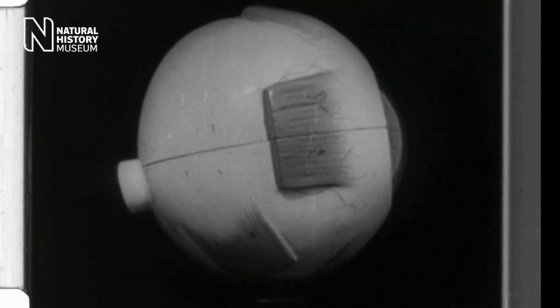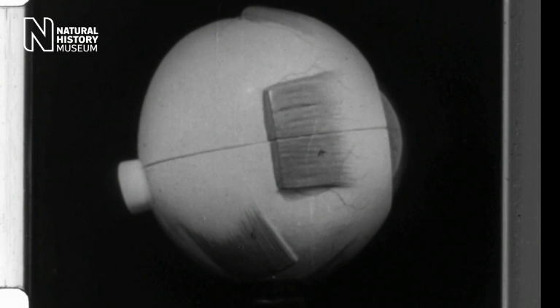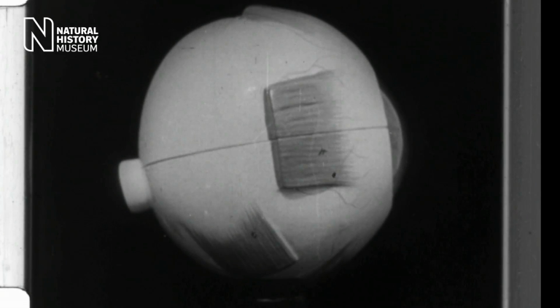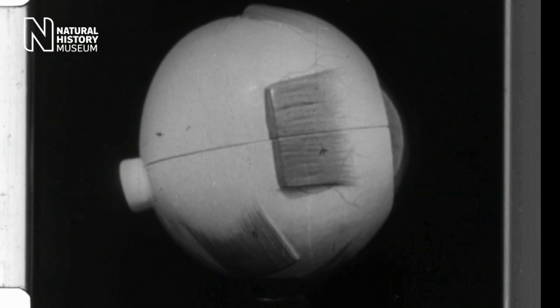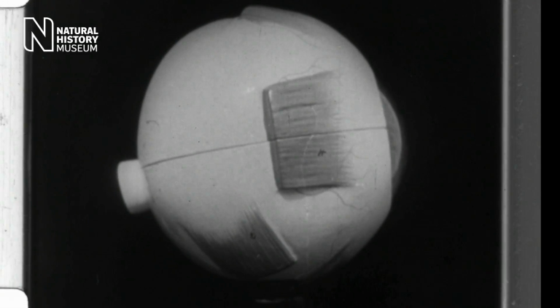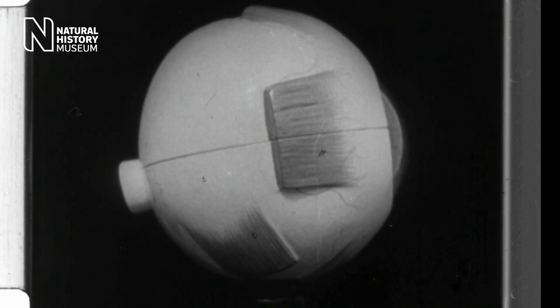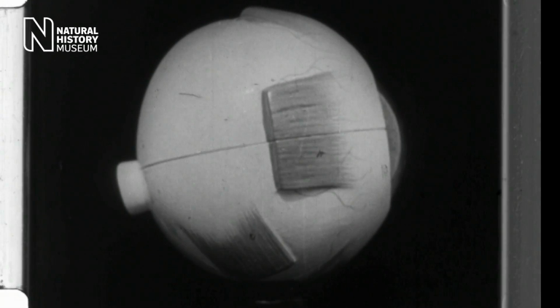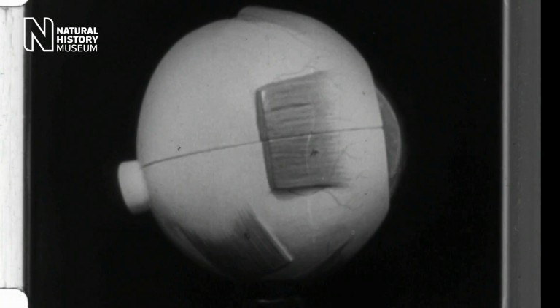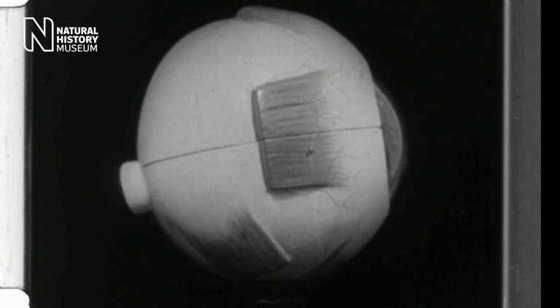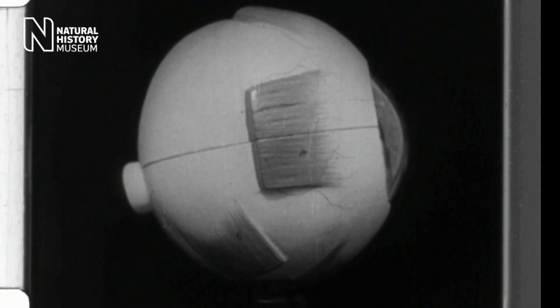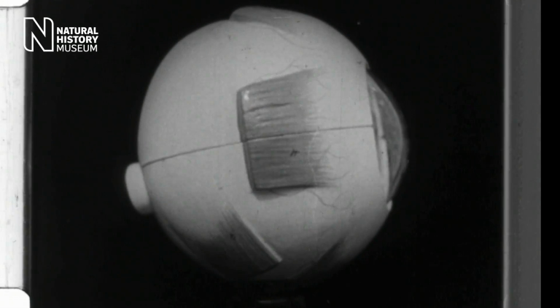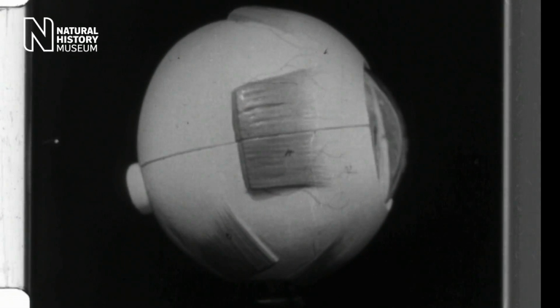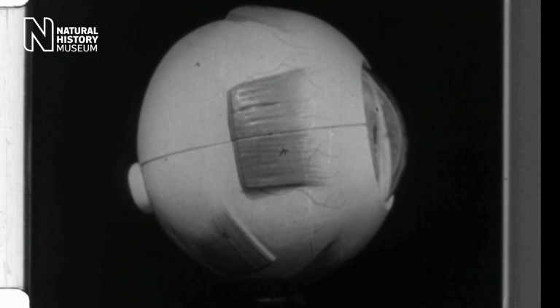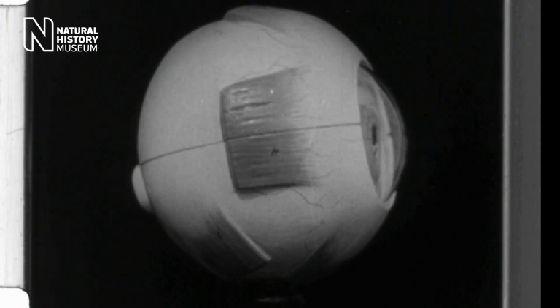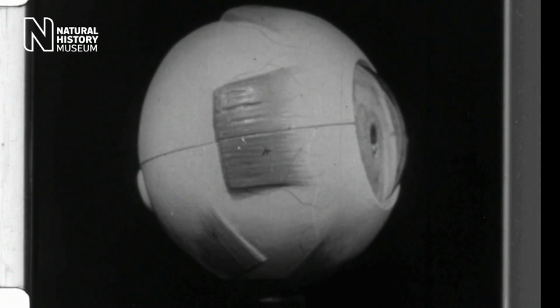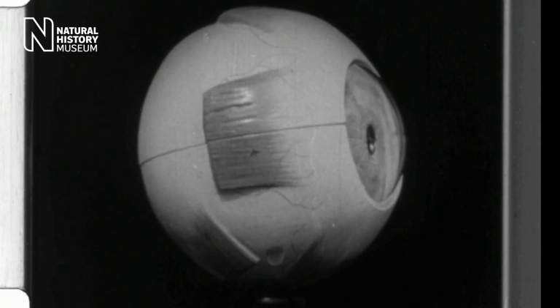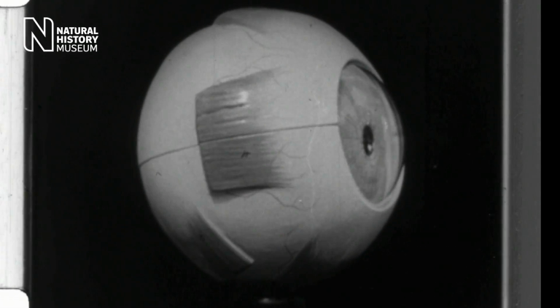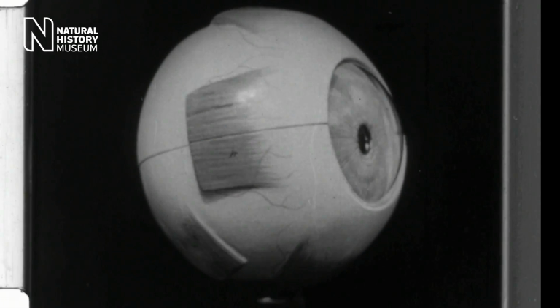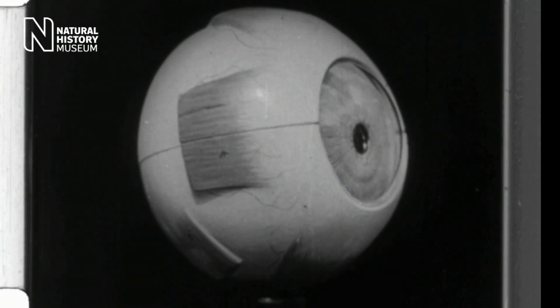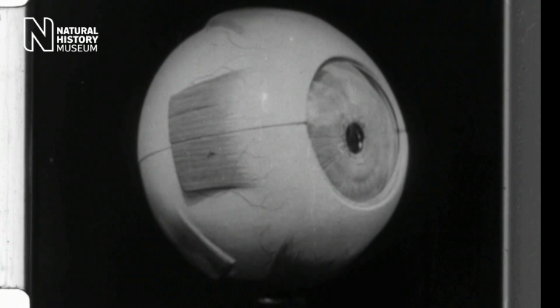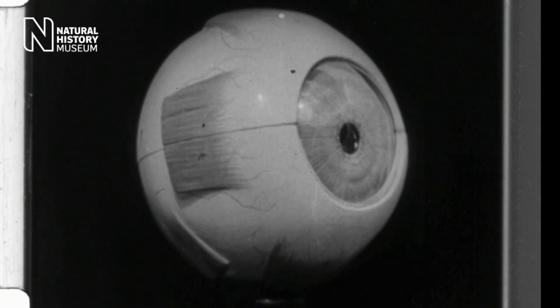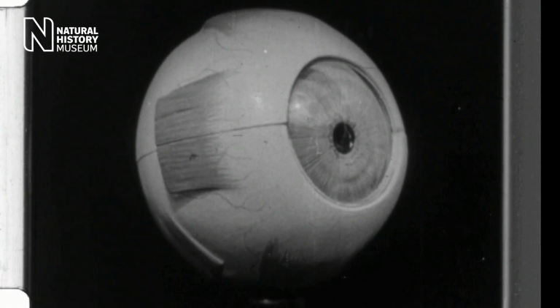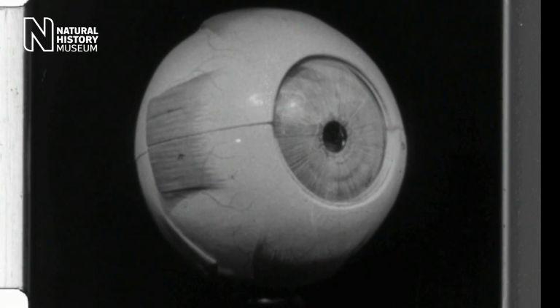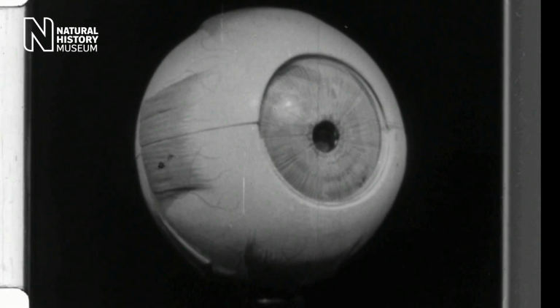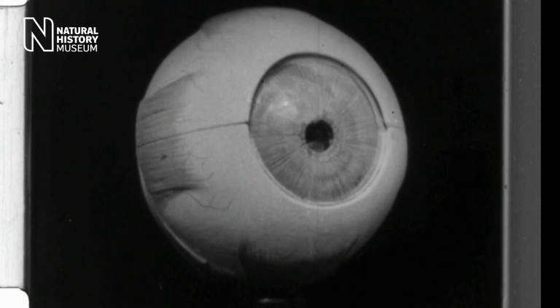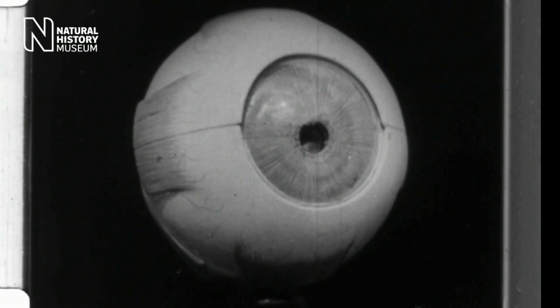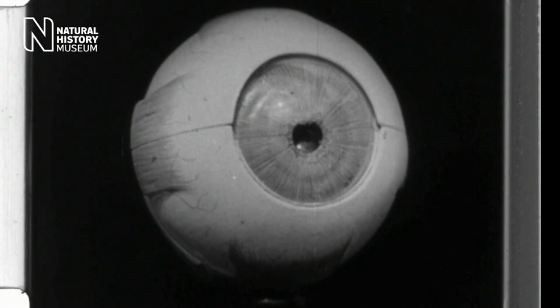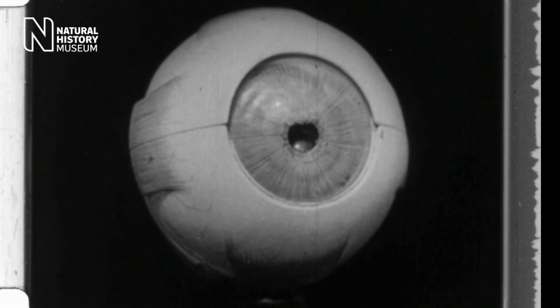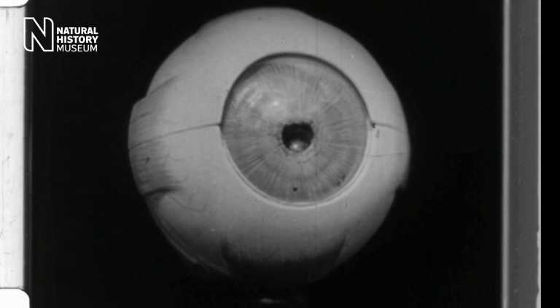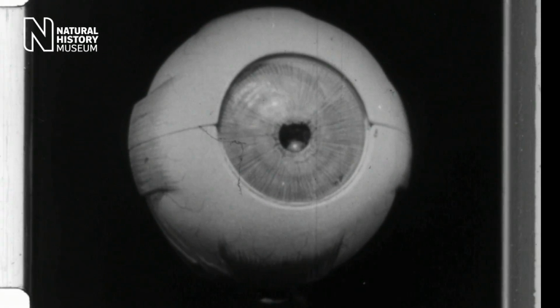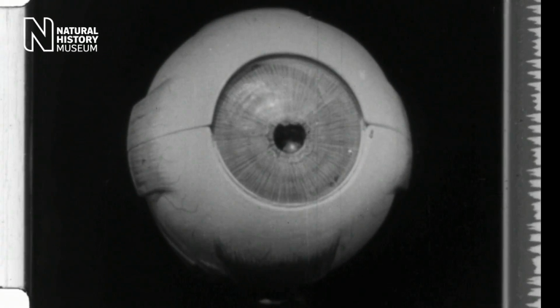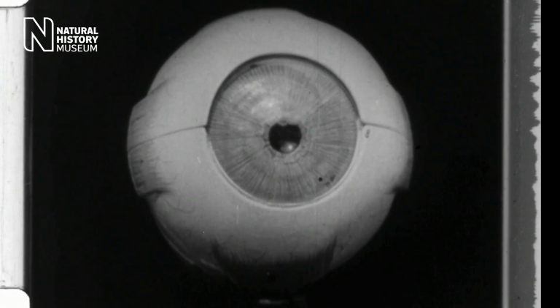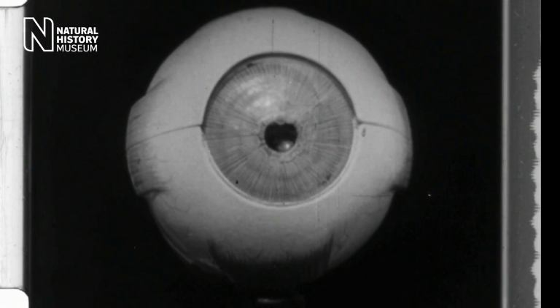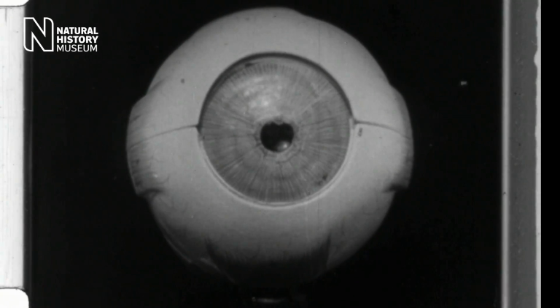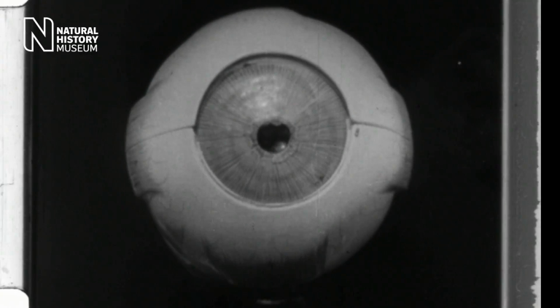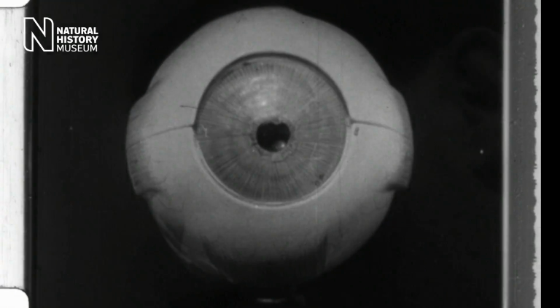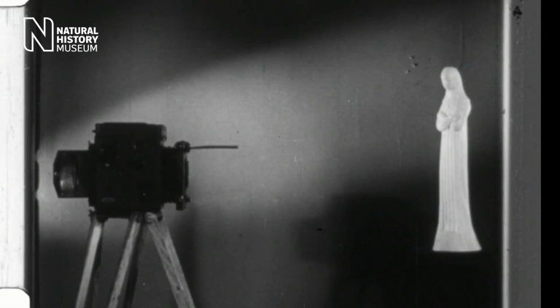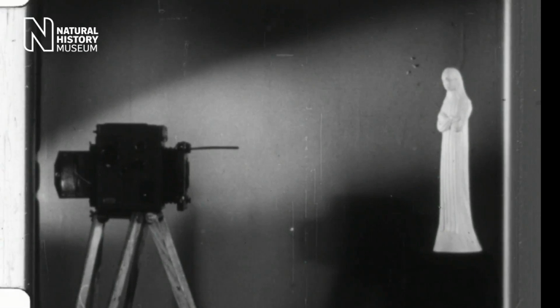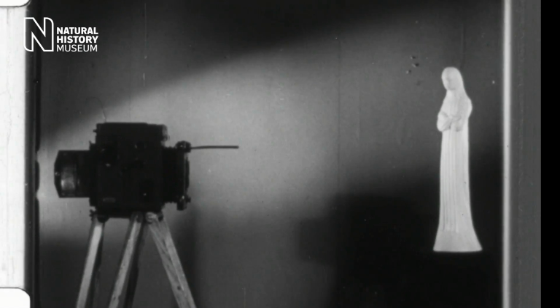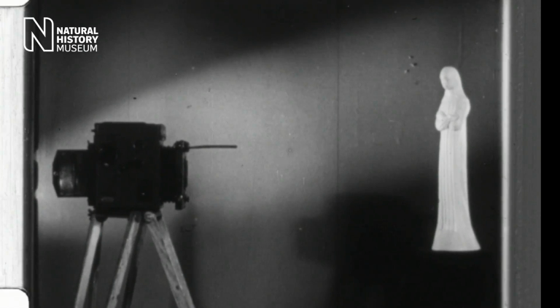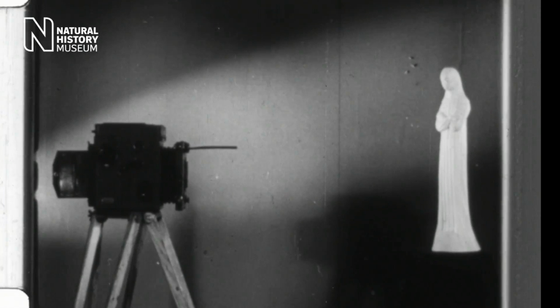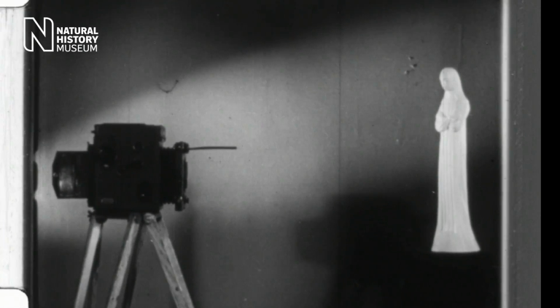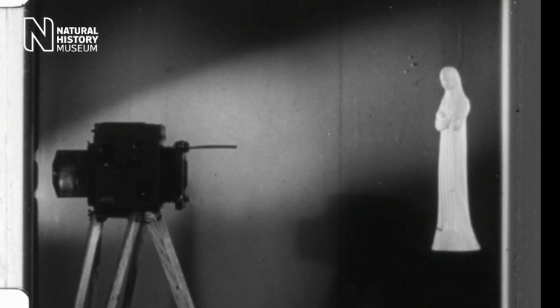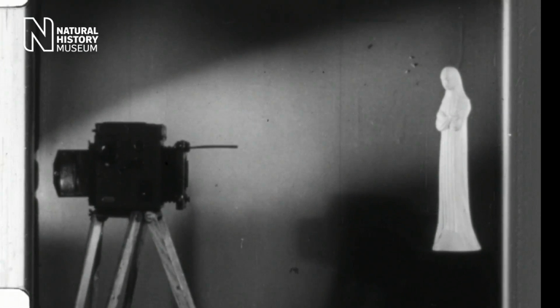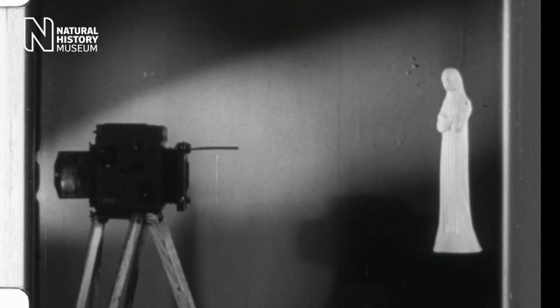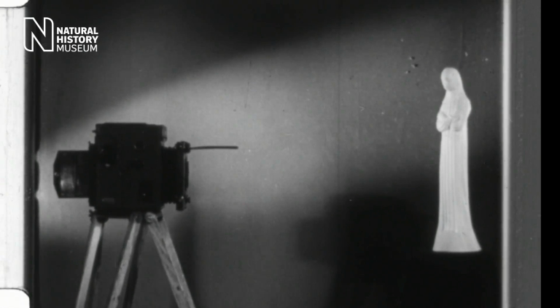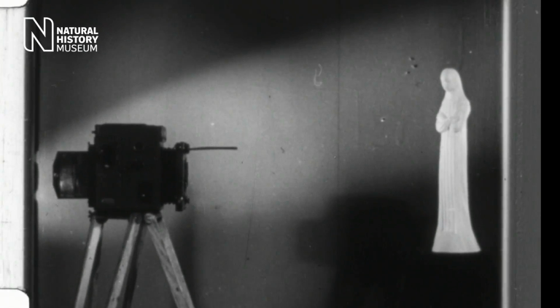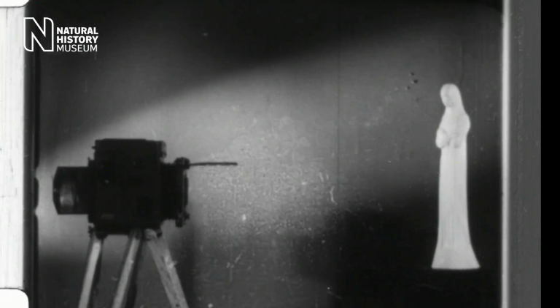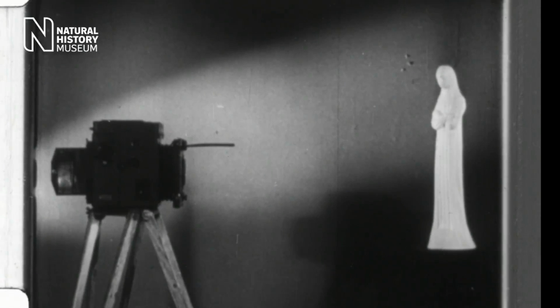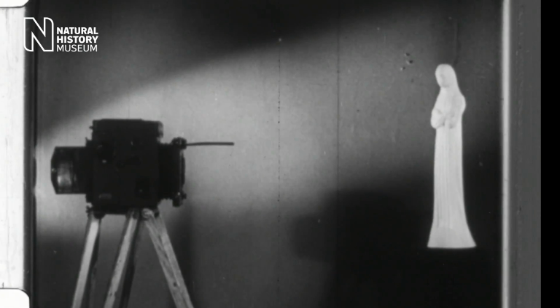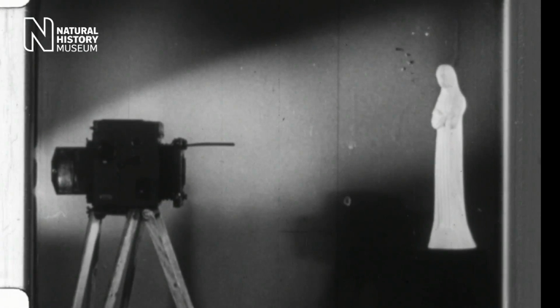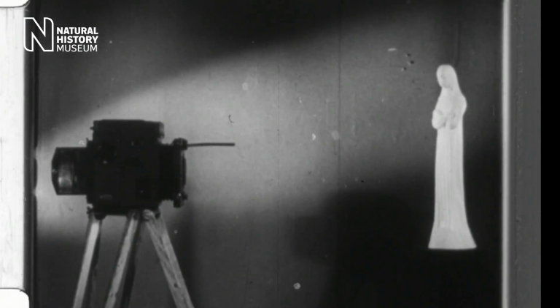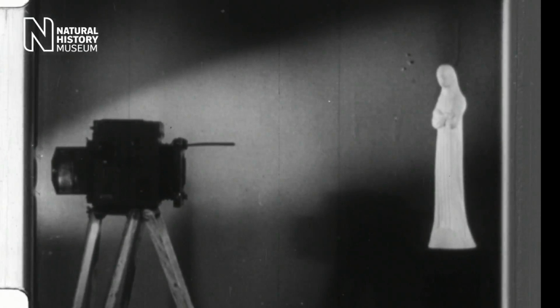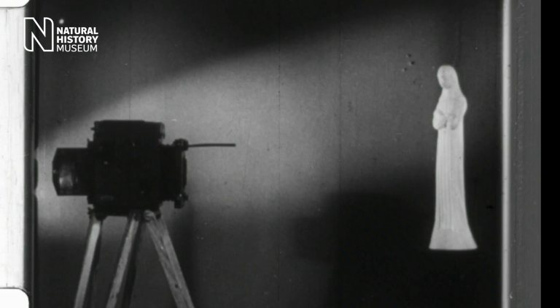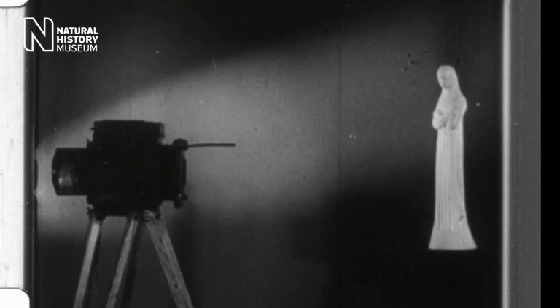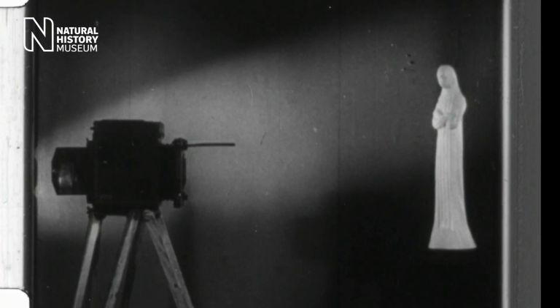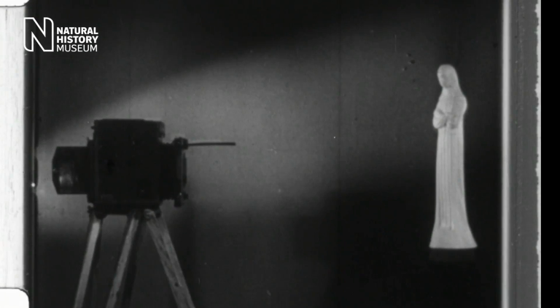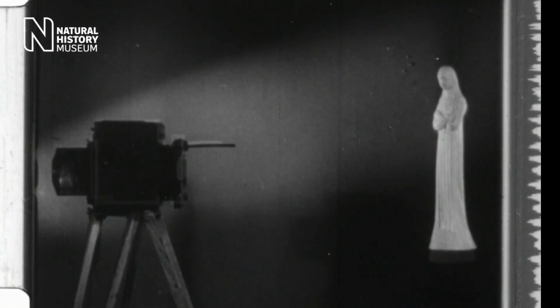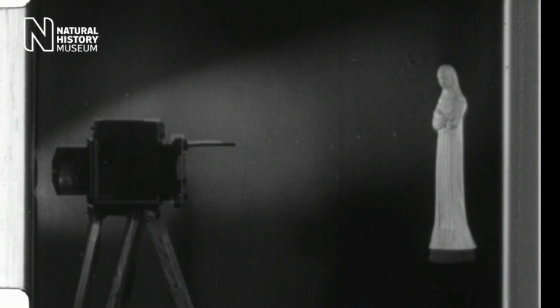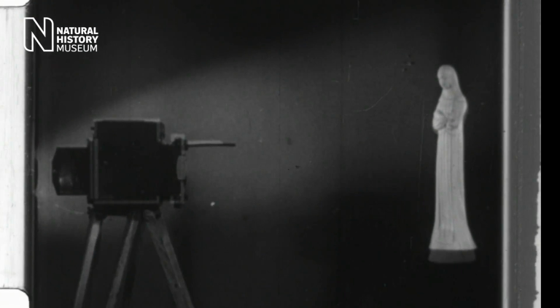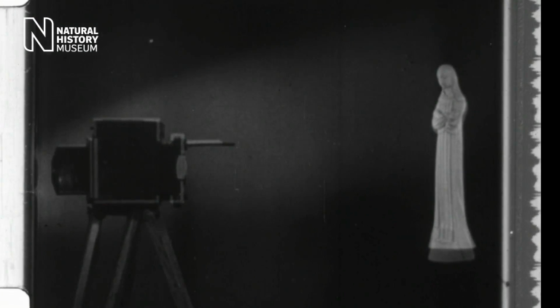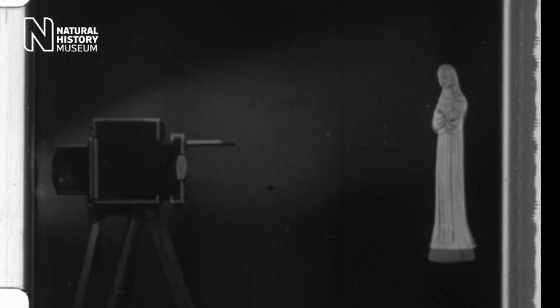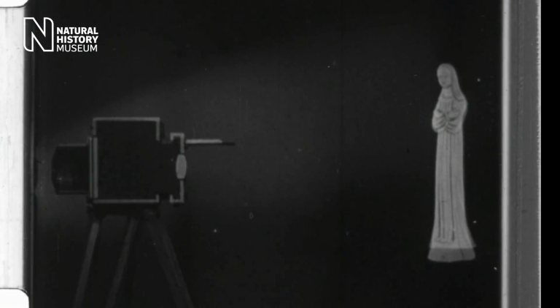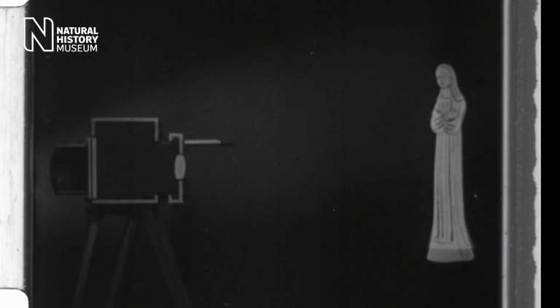Let's examine the eye in detail and see how it works. In principle, the working of the eye is similar to that of the ordinary camera.